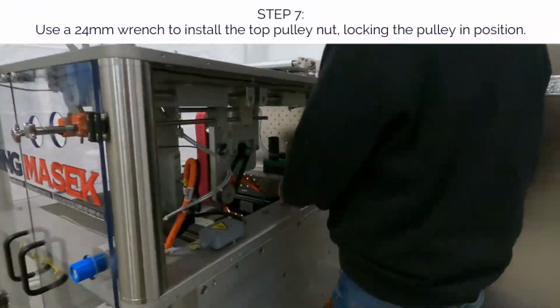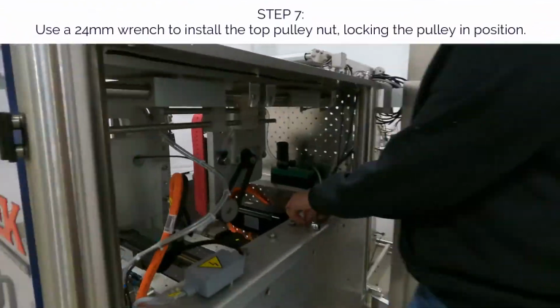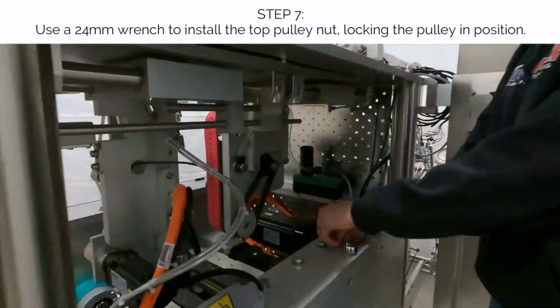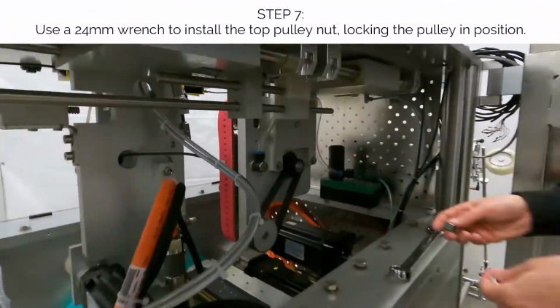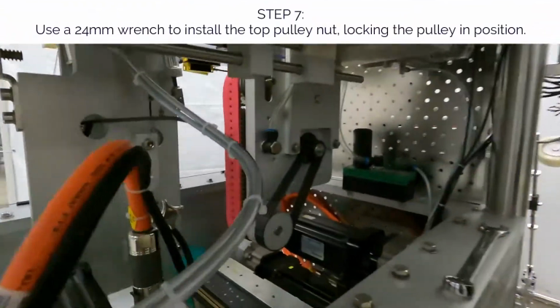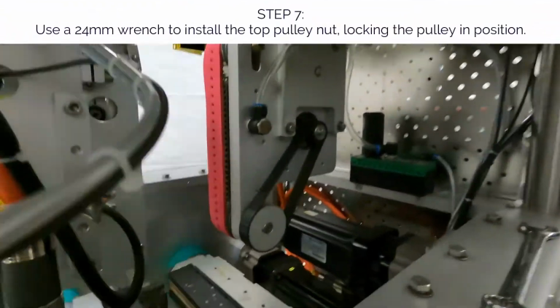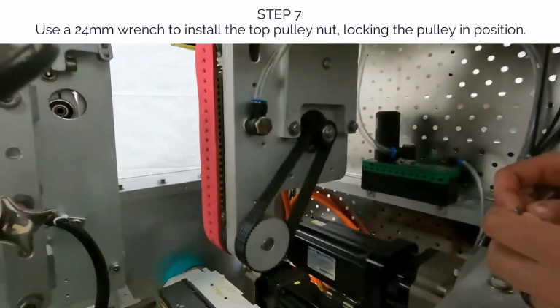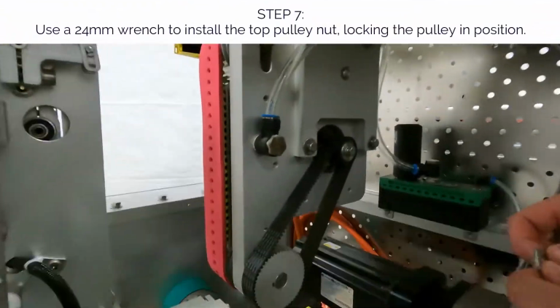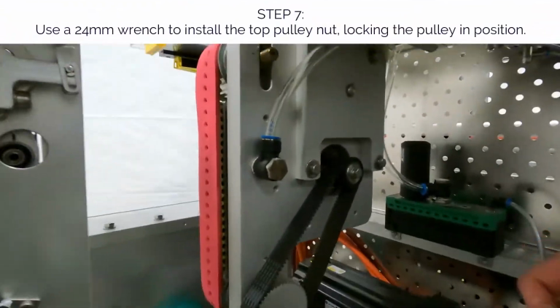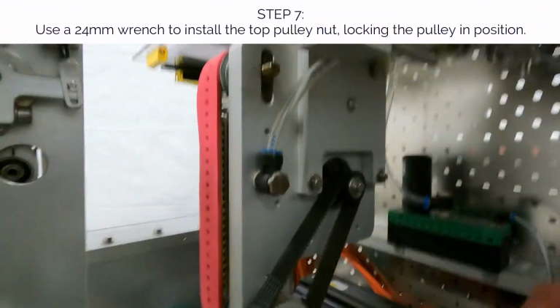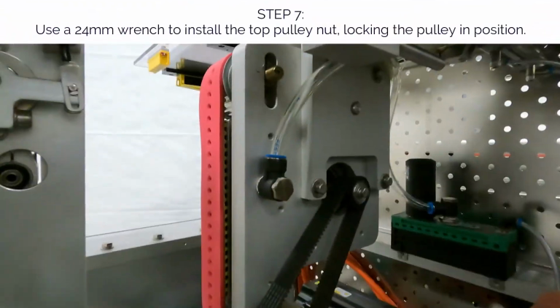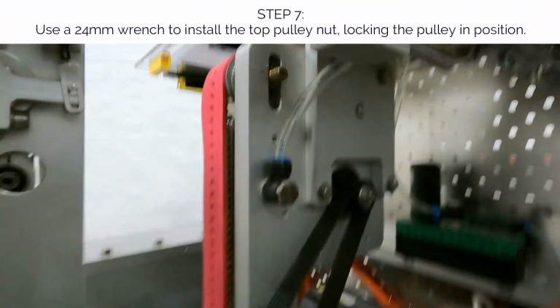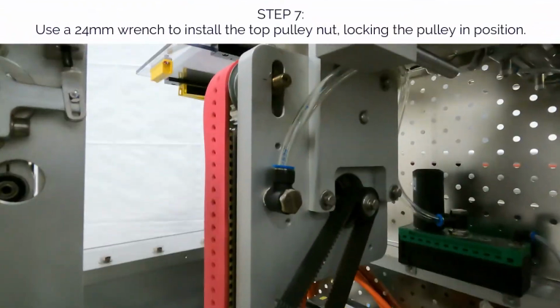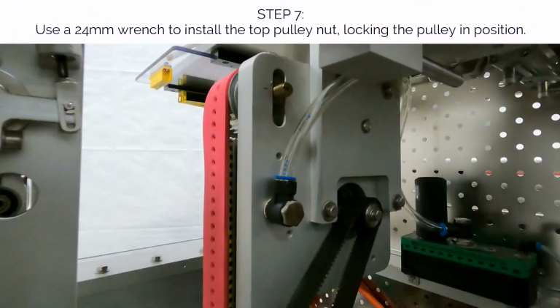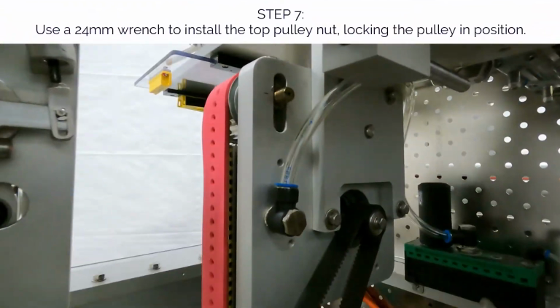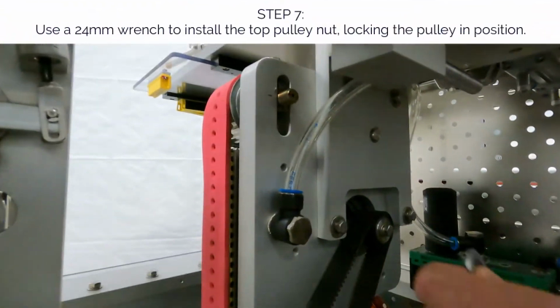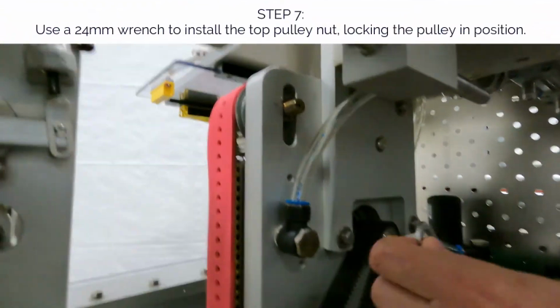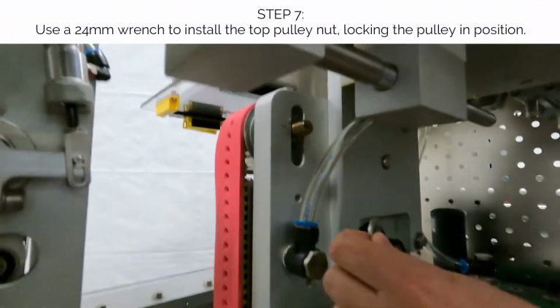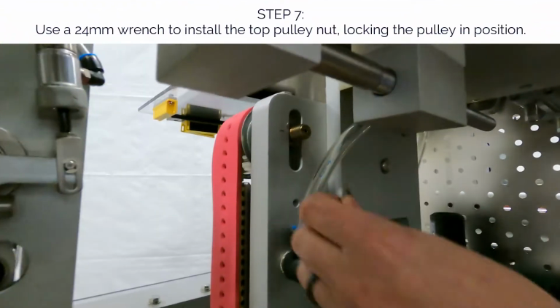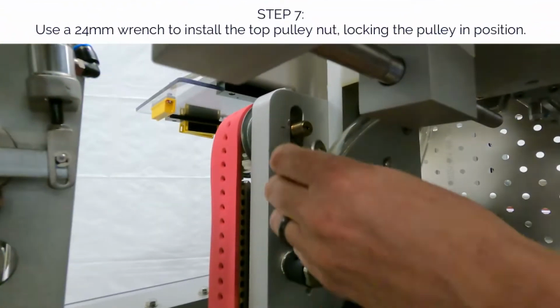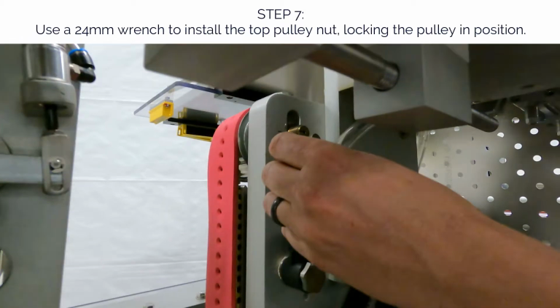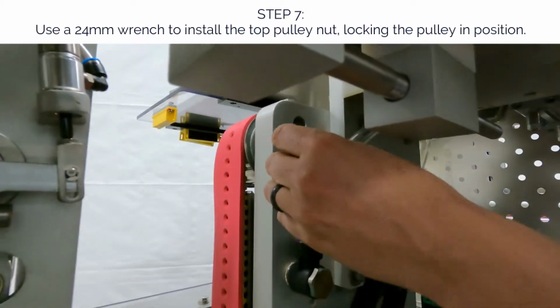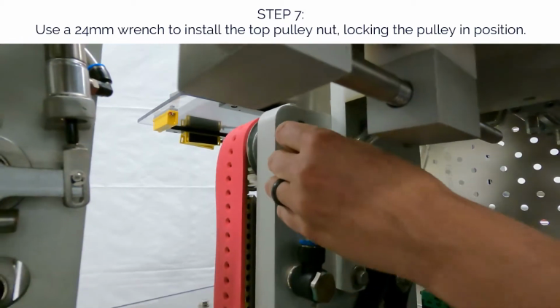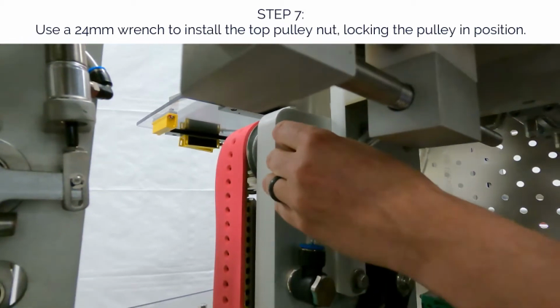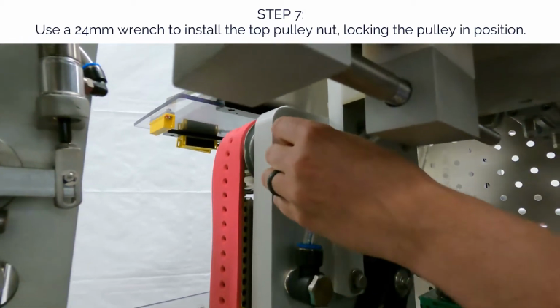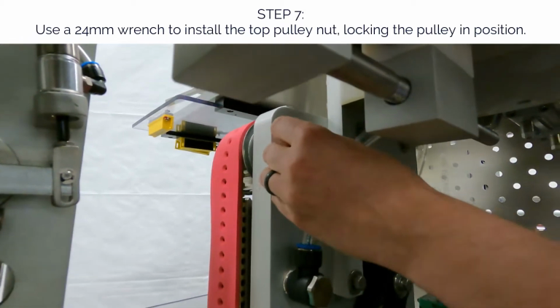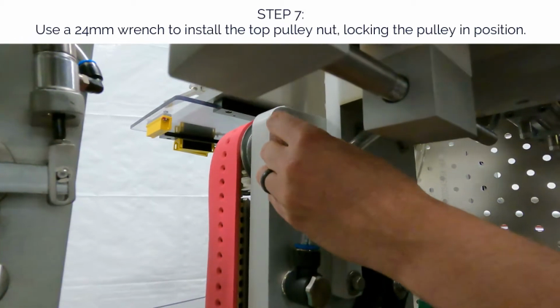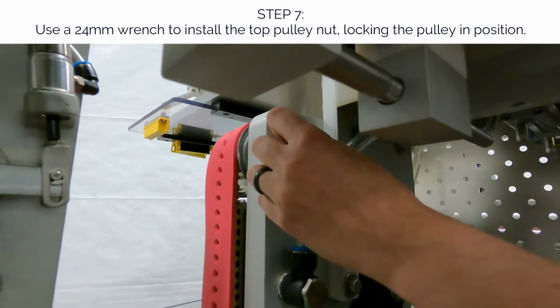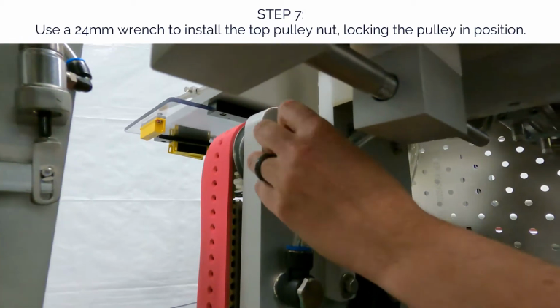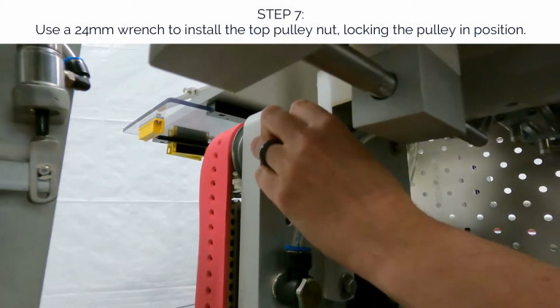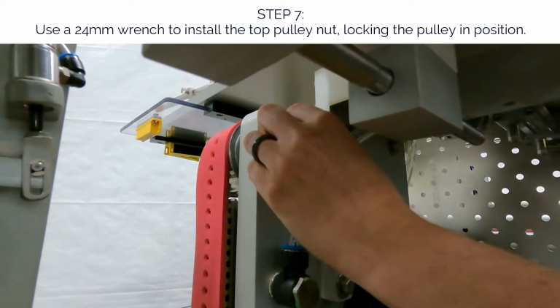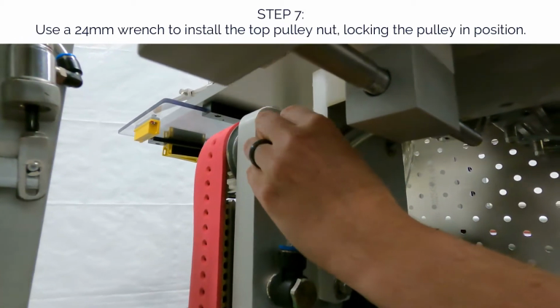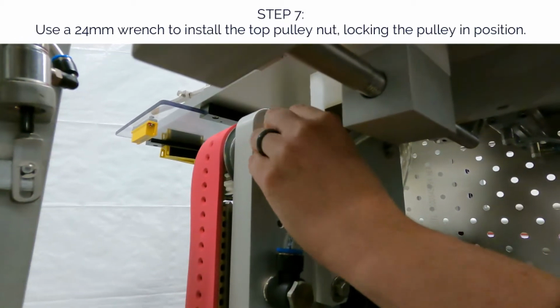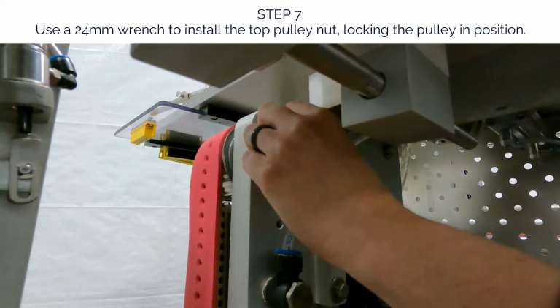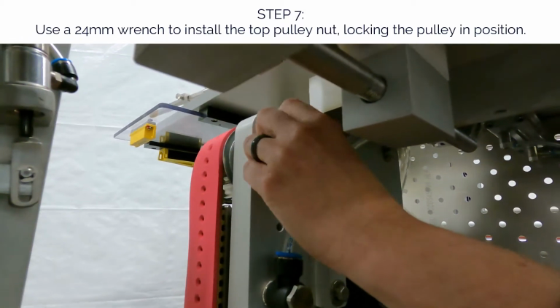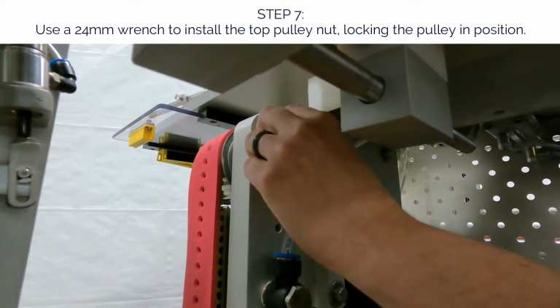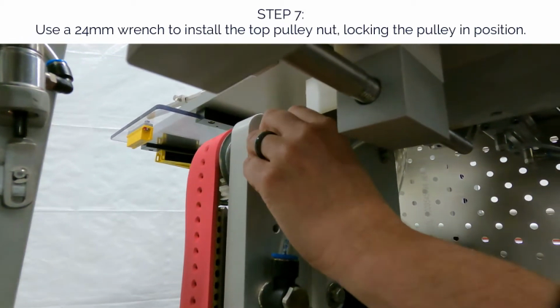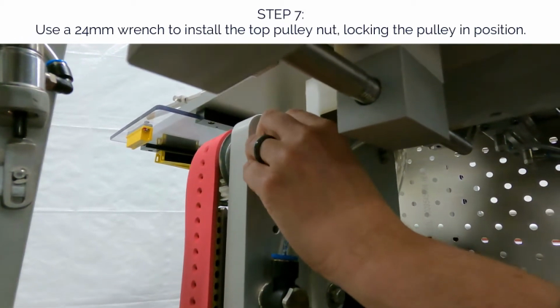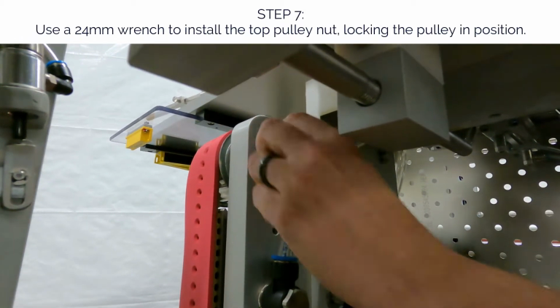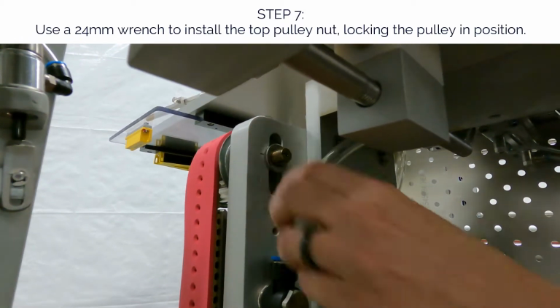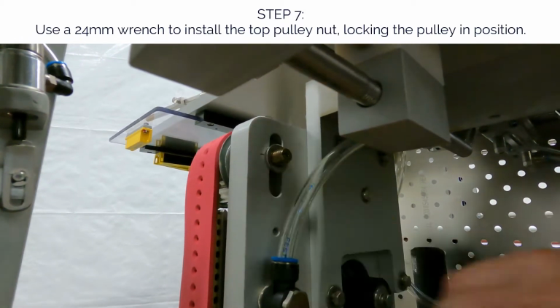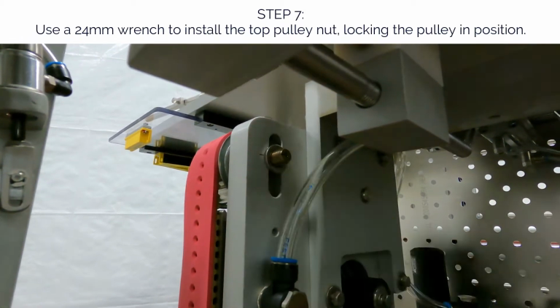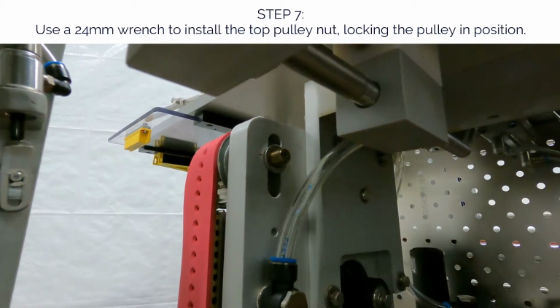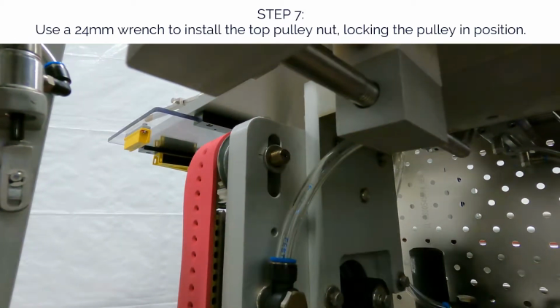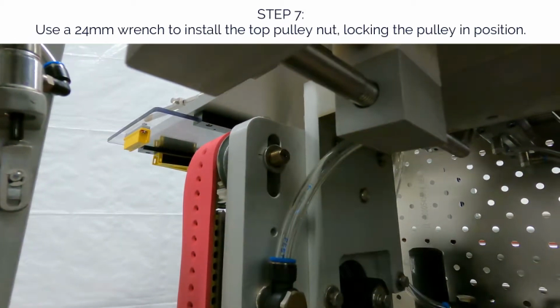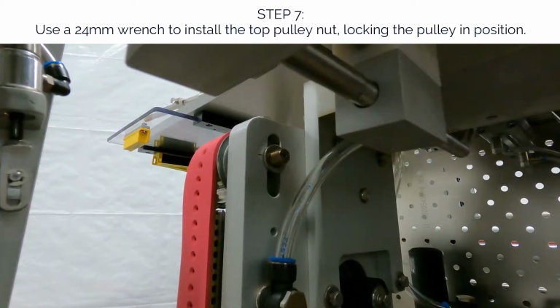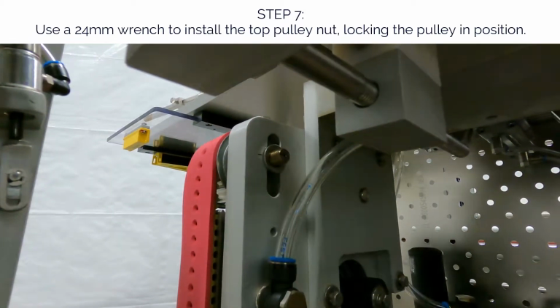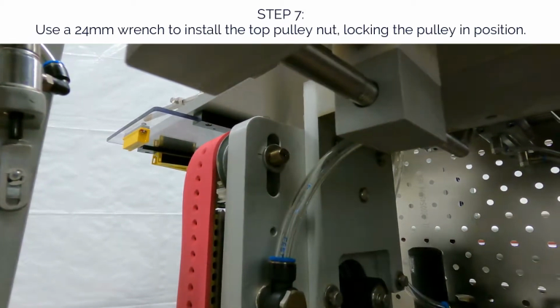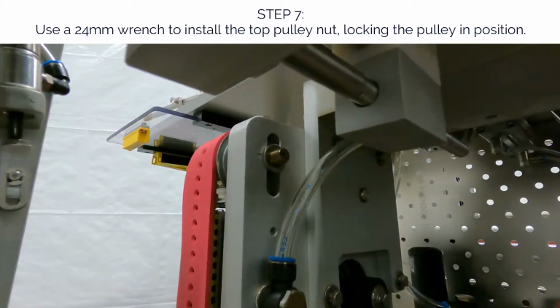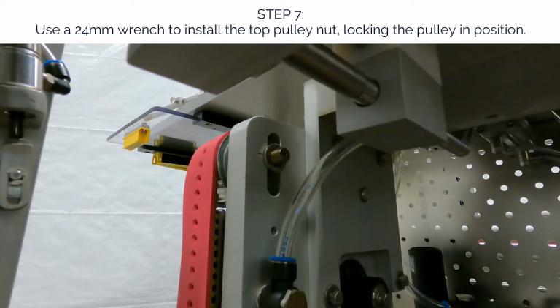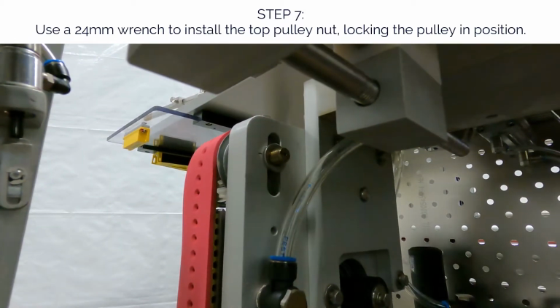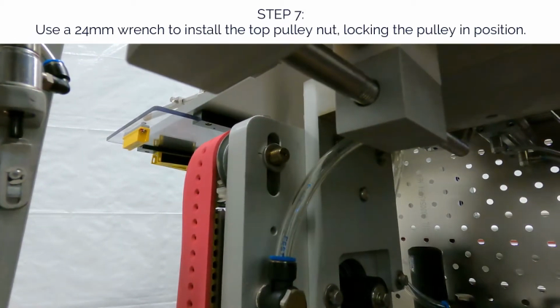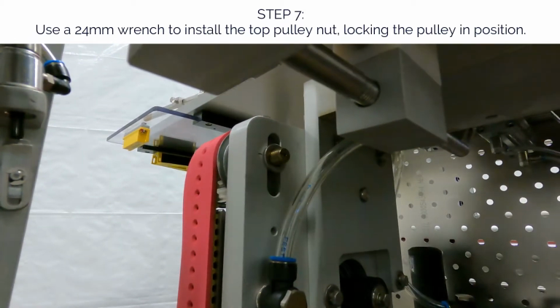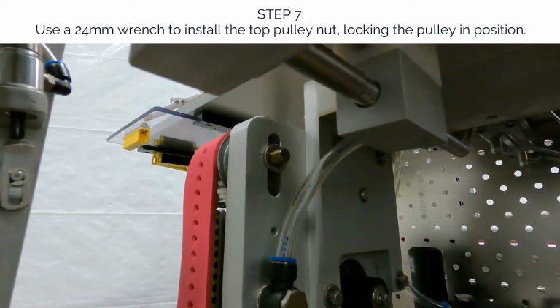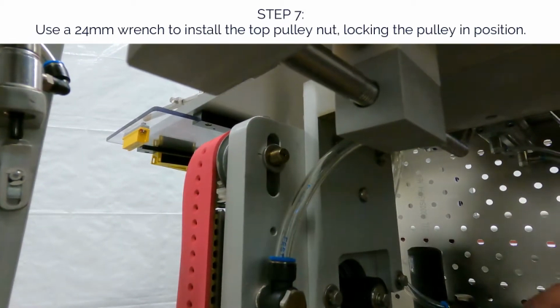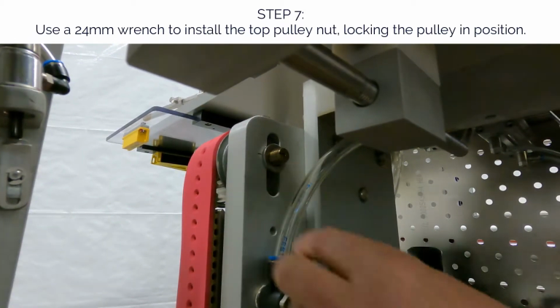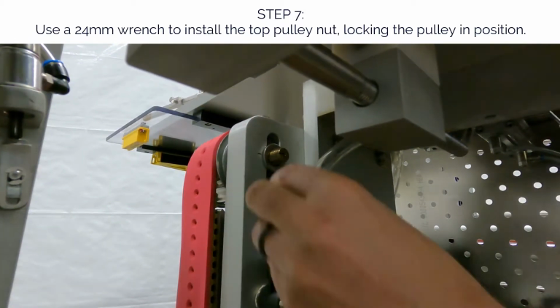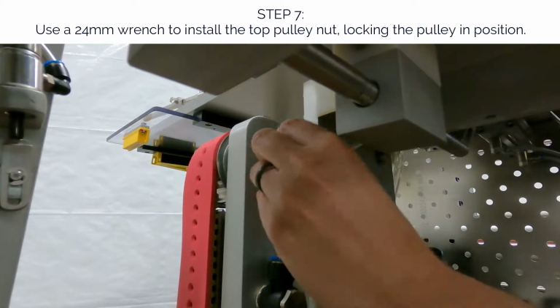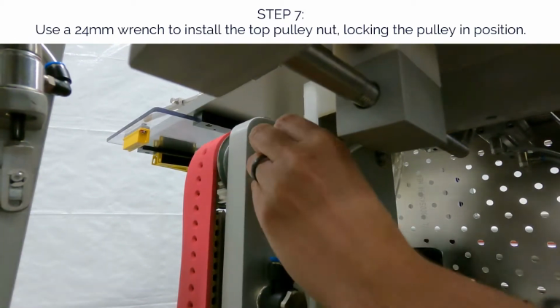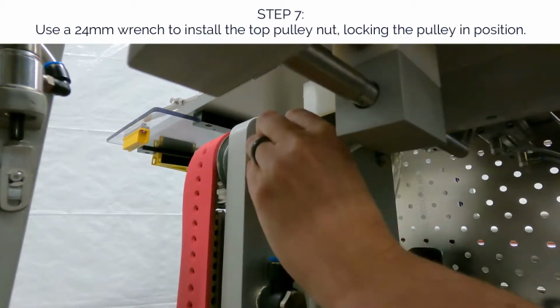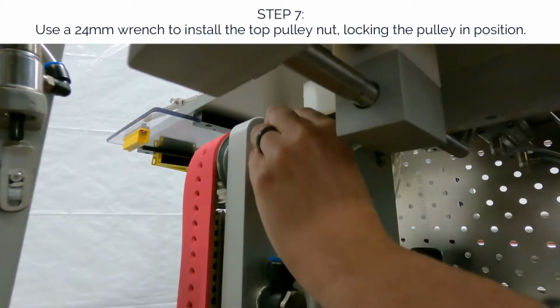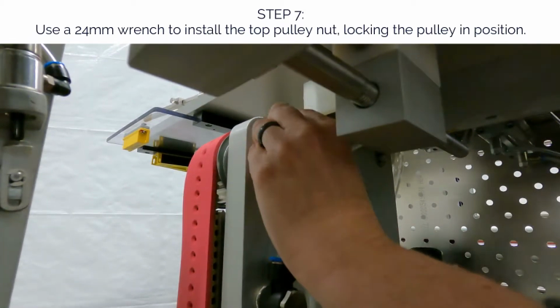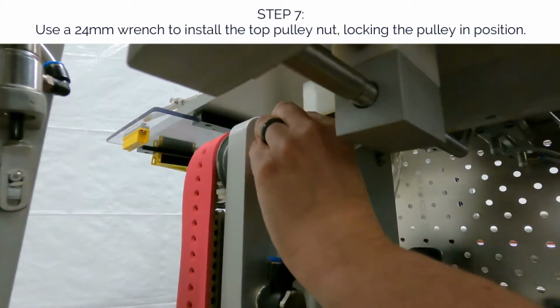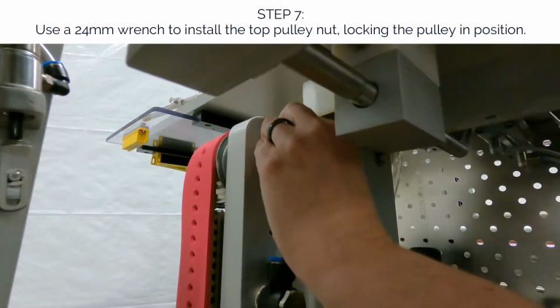Step 7. Use a 24mm wrench to install the top pulley nut, locking the pulley into position.